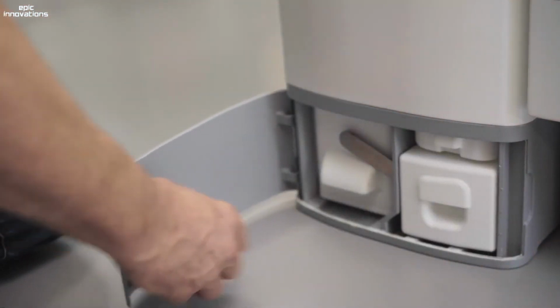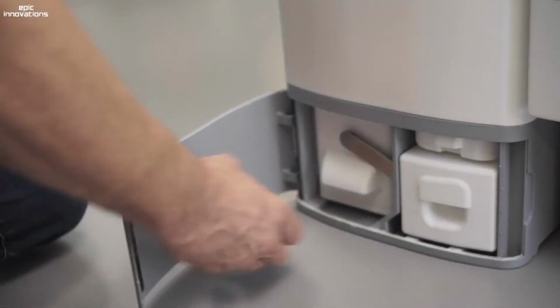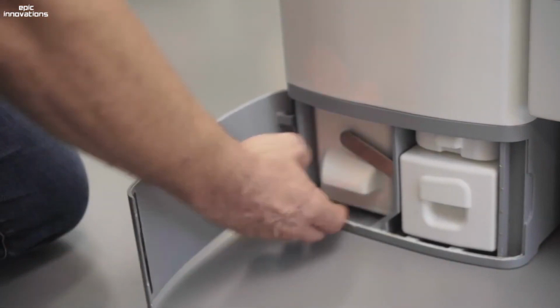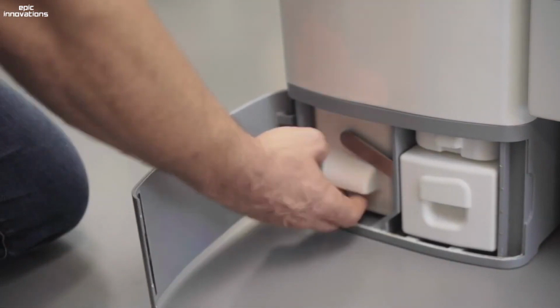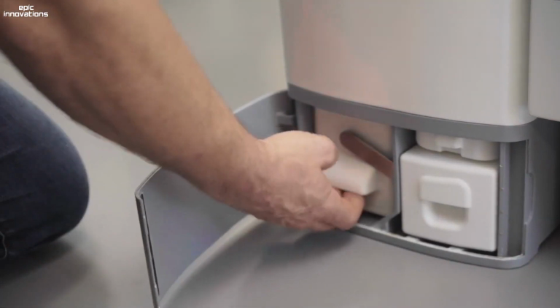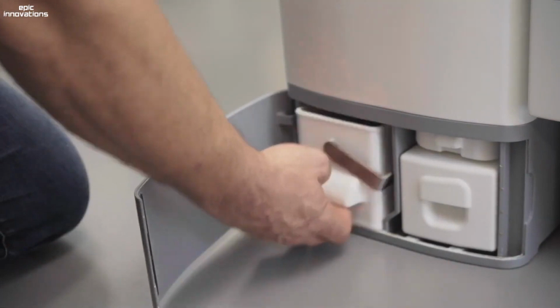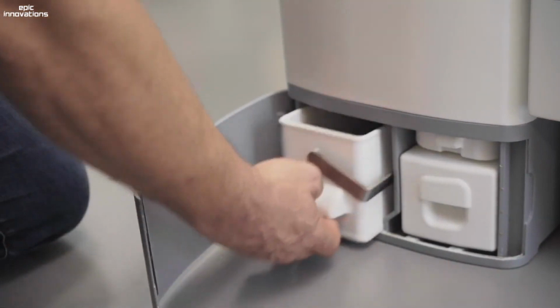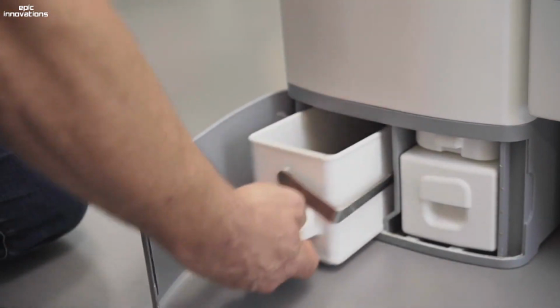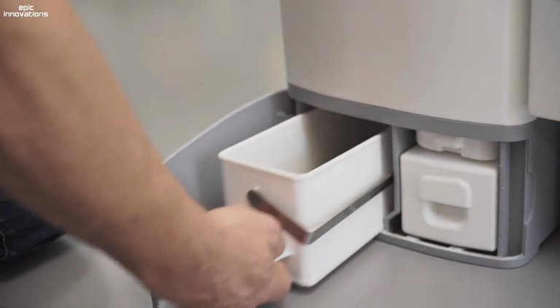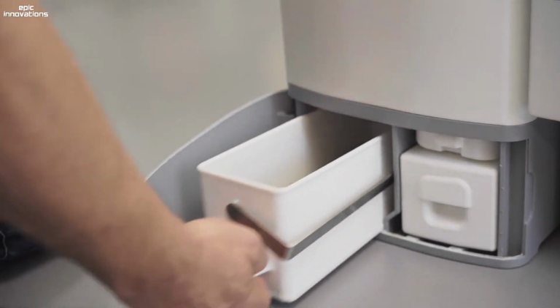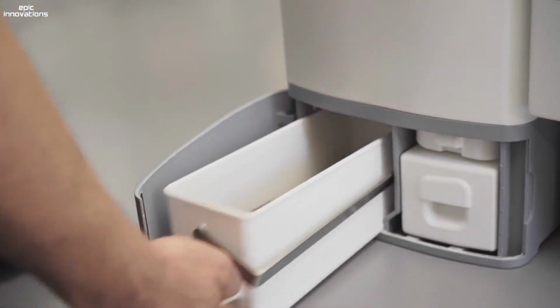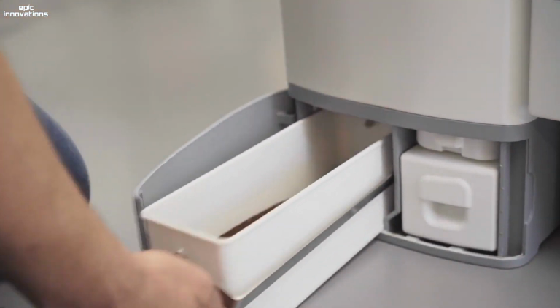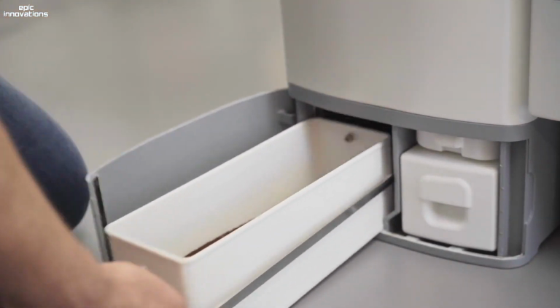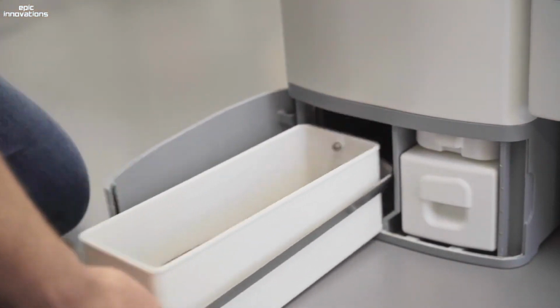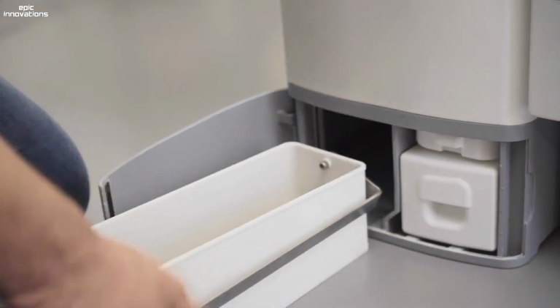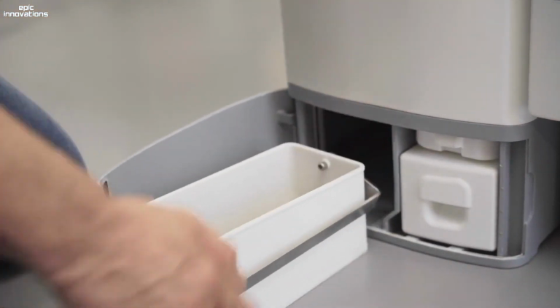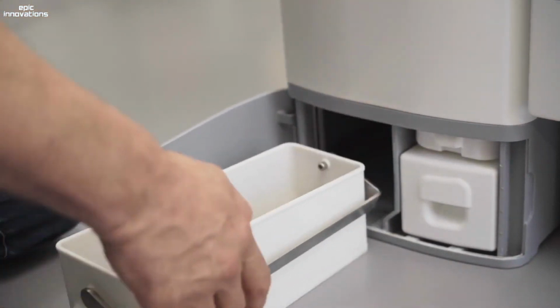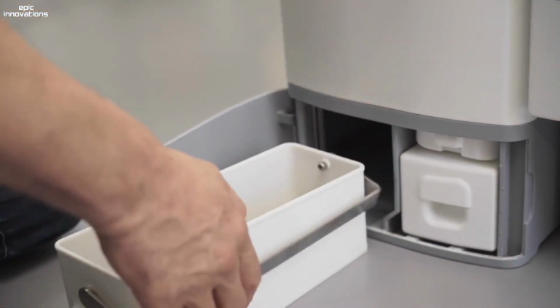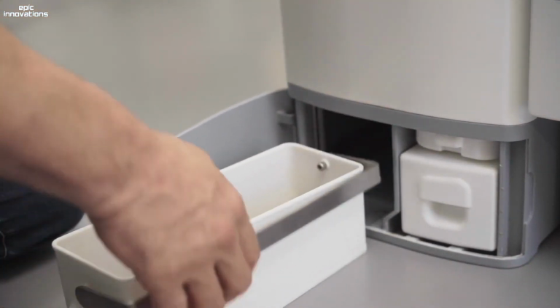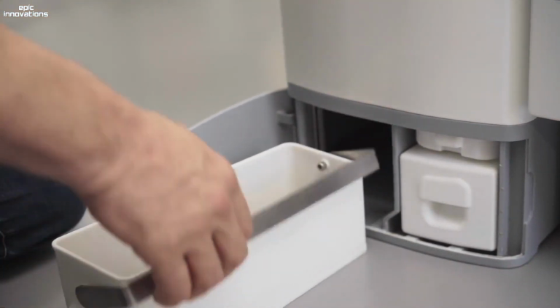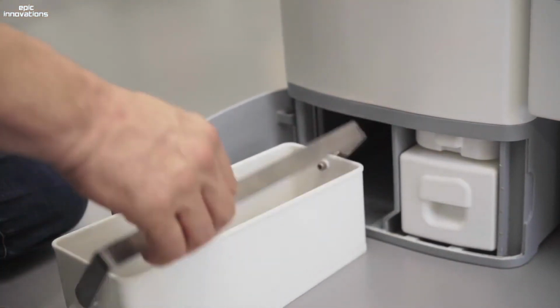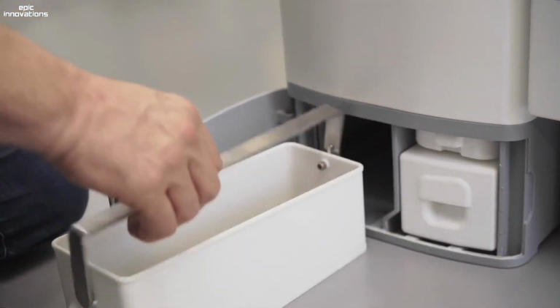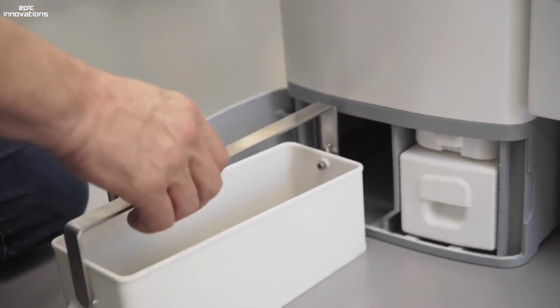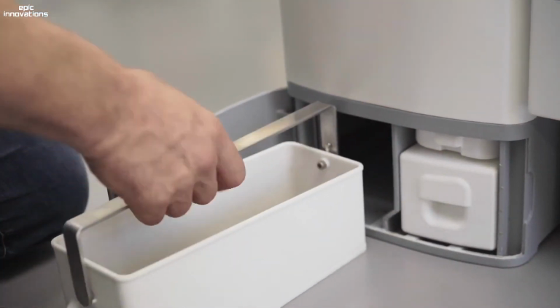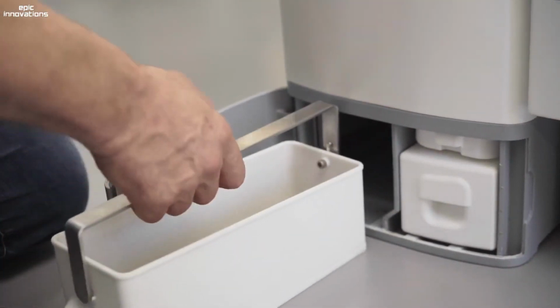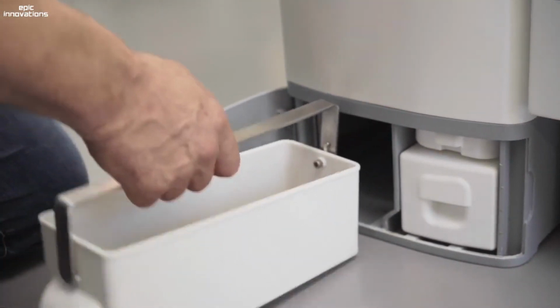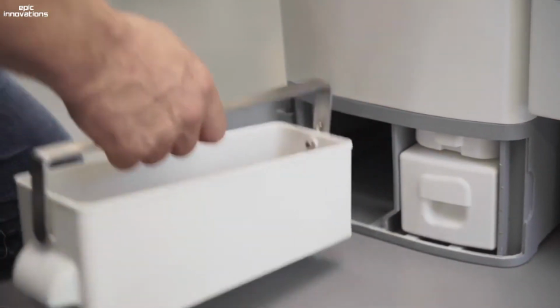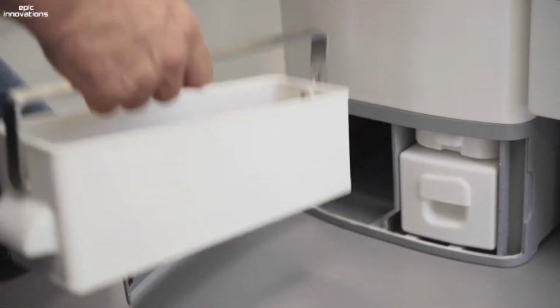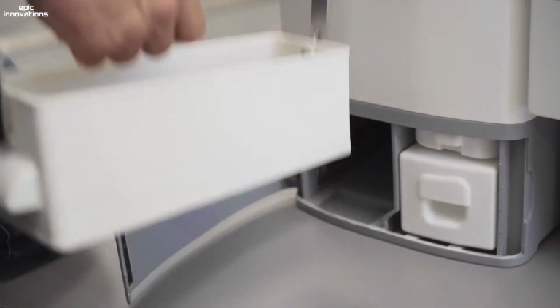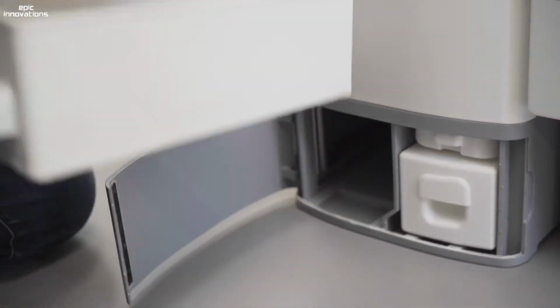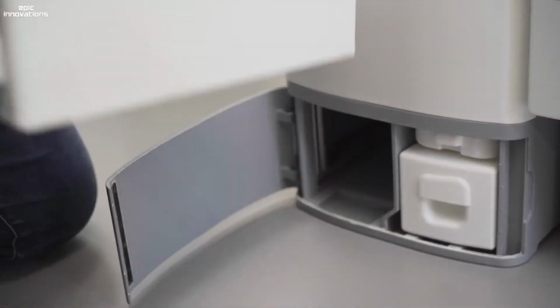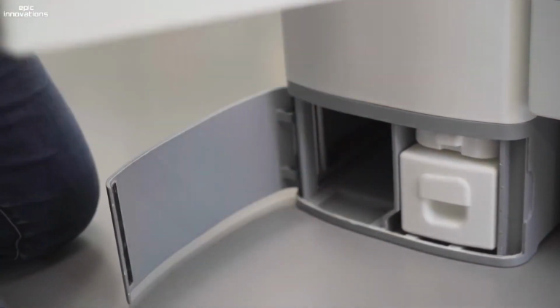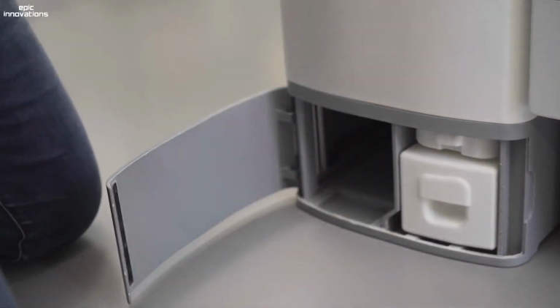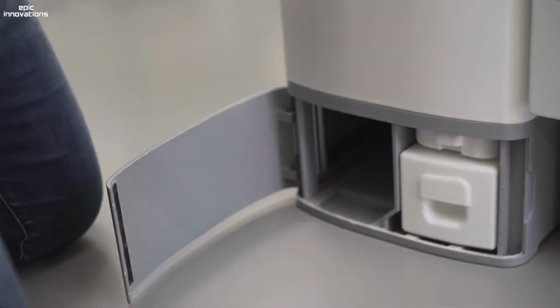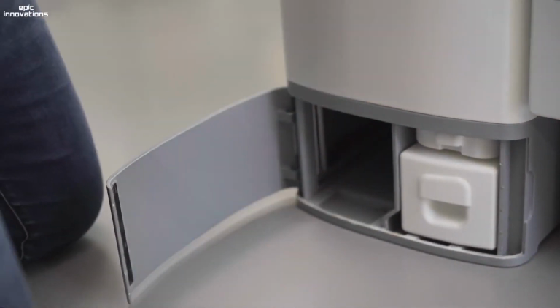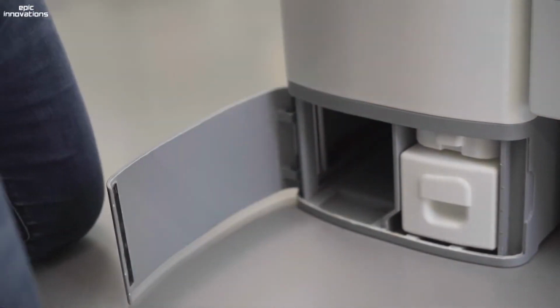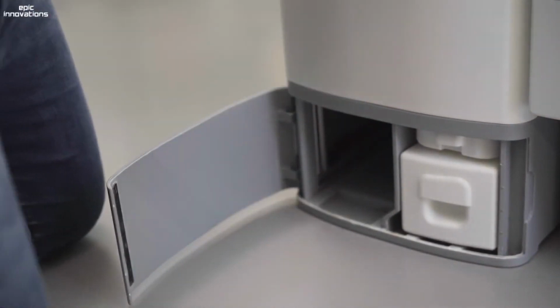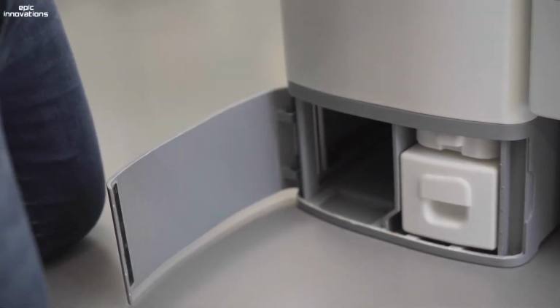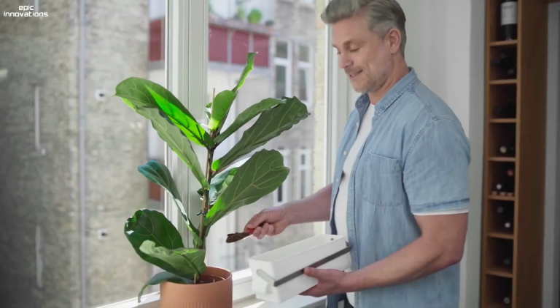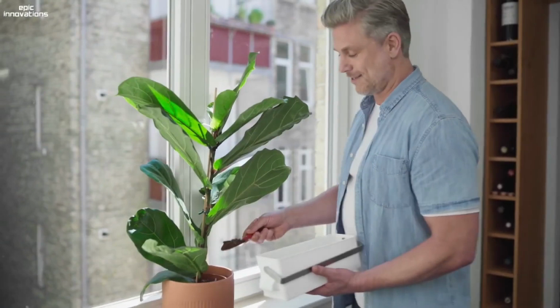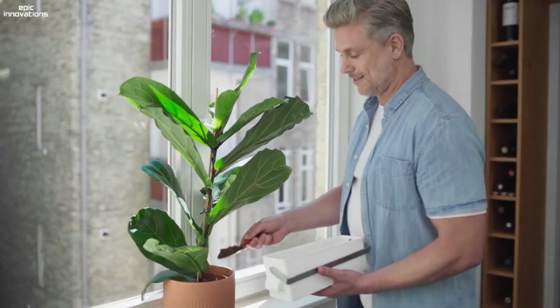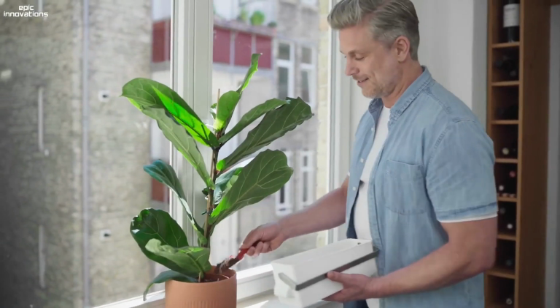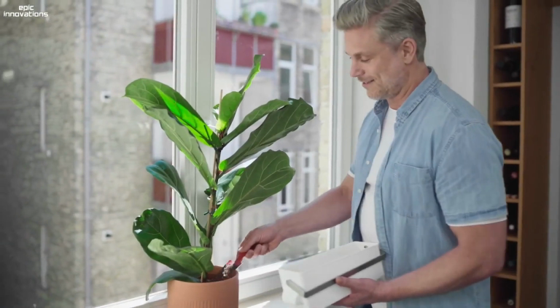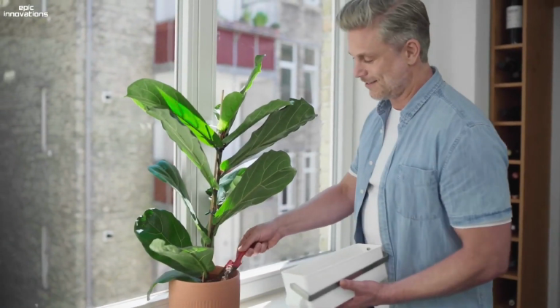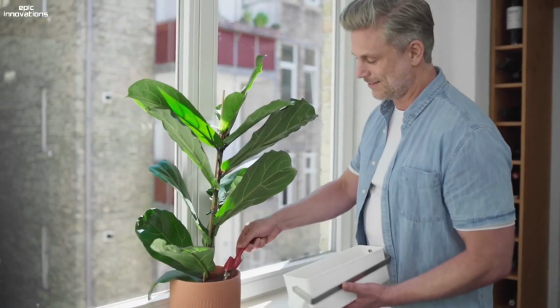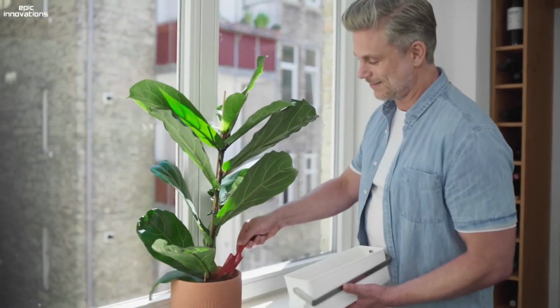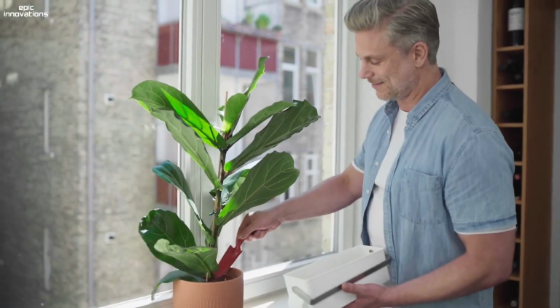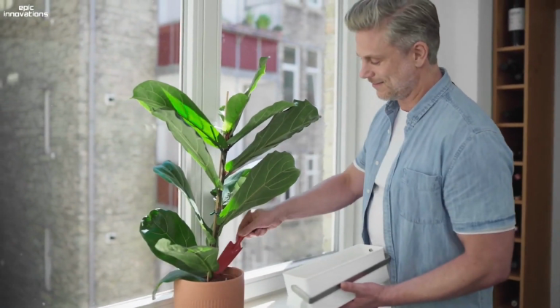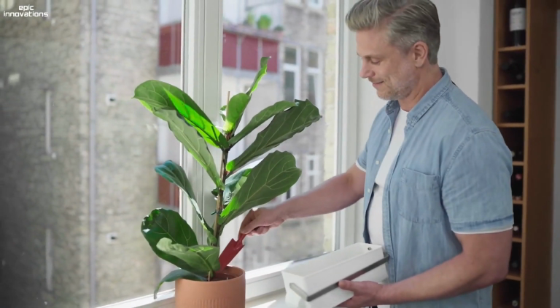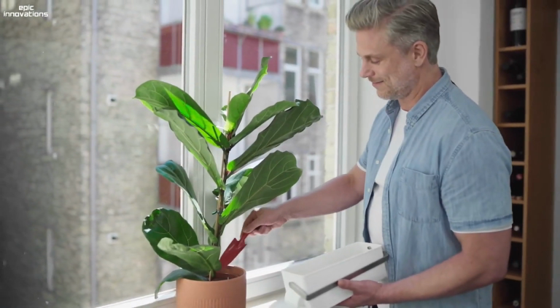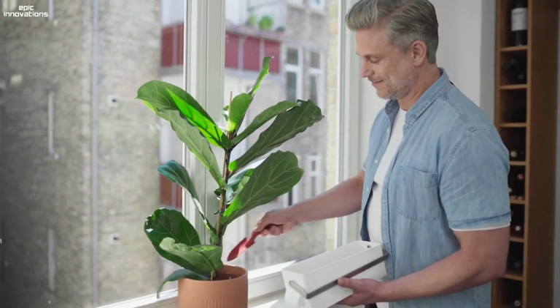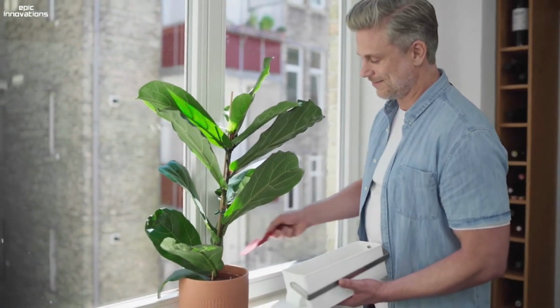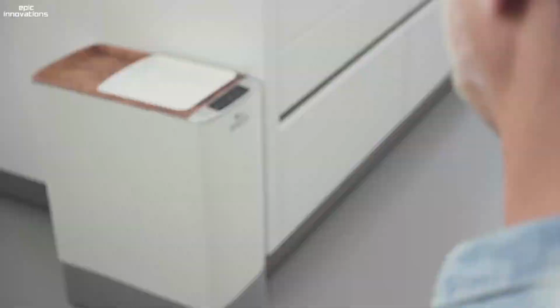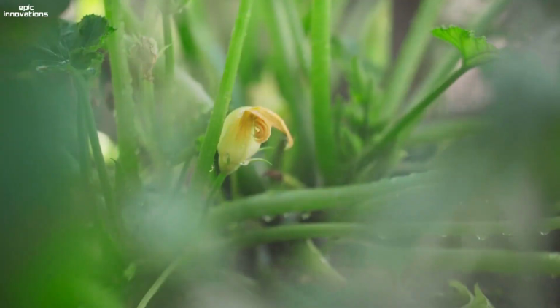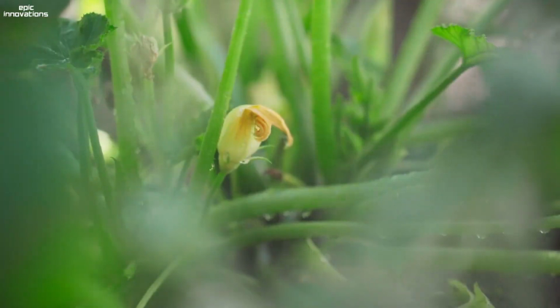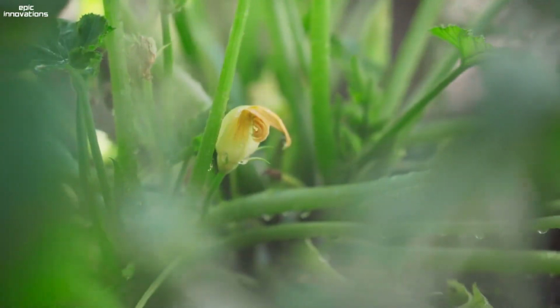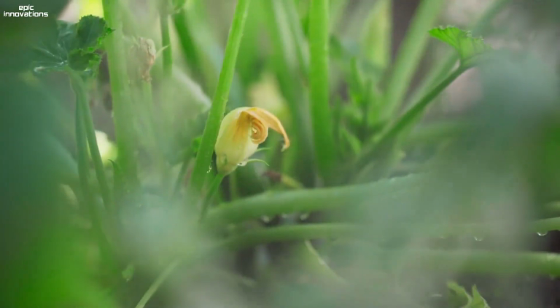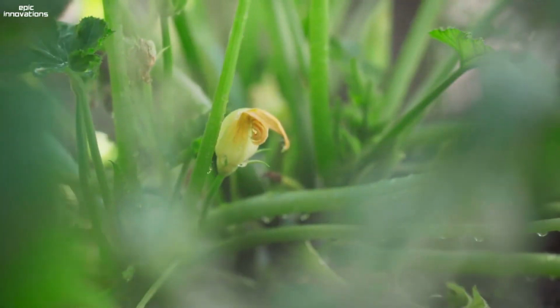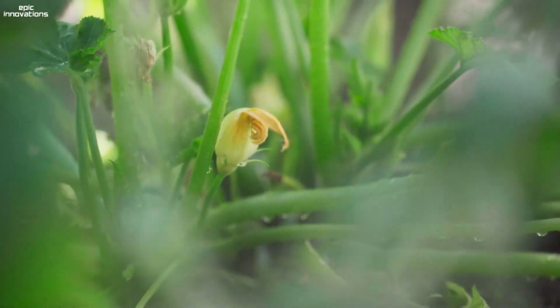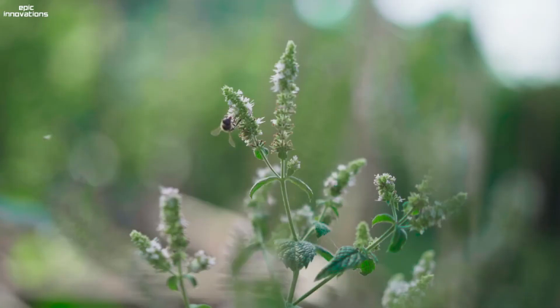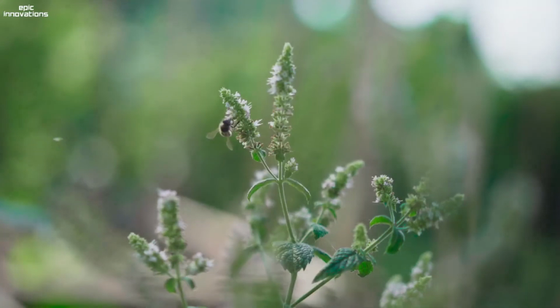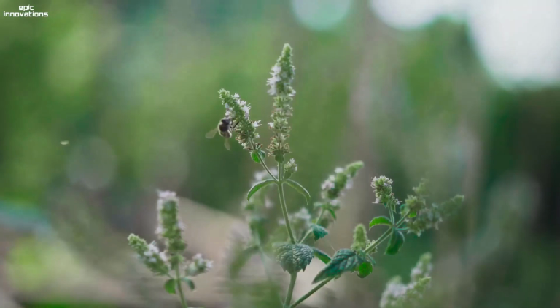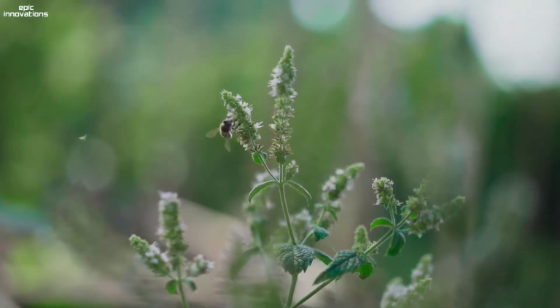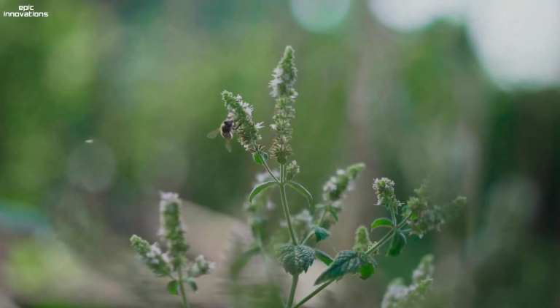The fresh compost, when mixed with soil, gives an immediate boost to your plants and realizes its full nutritional potential.